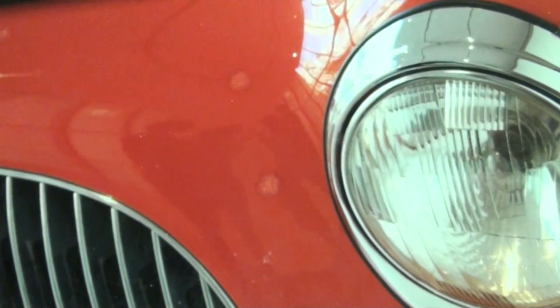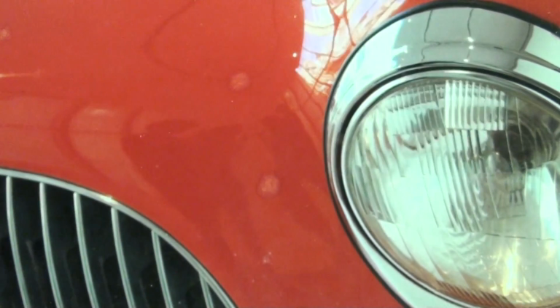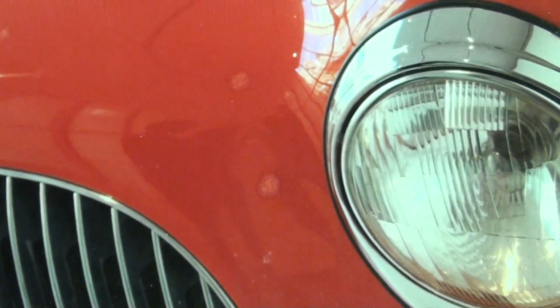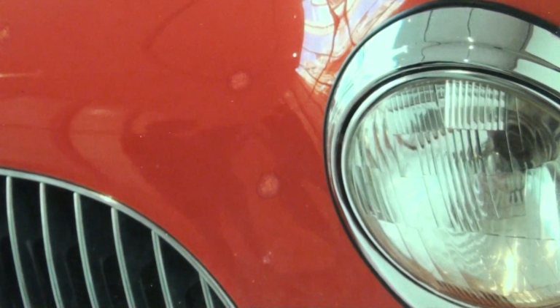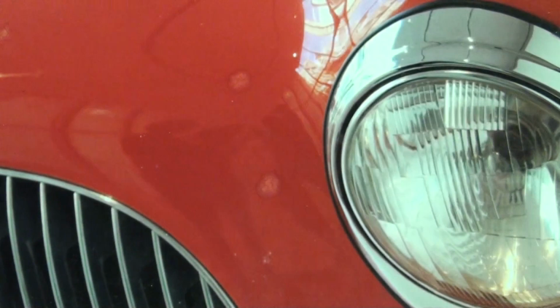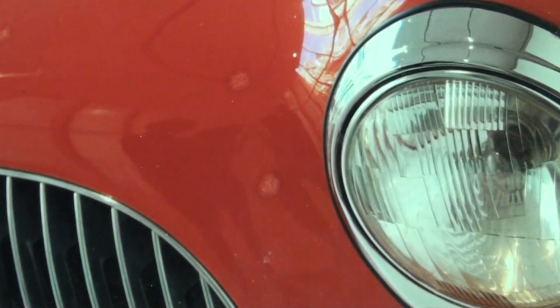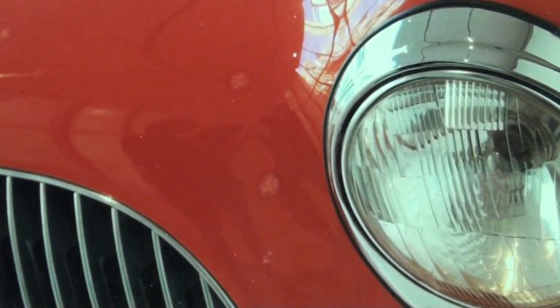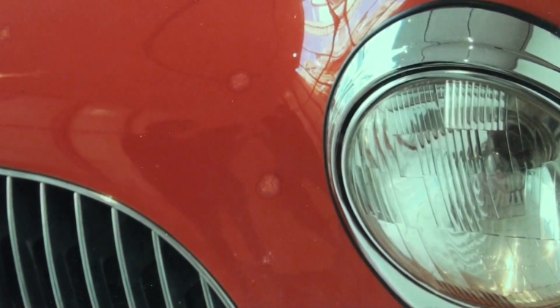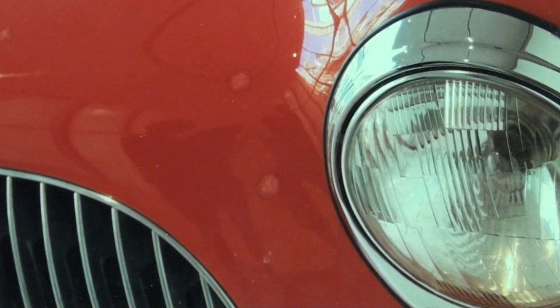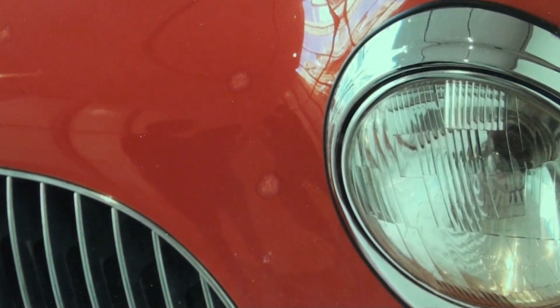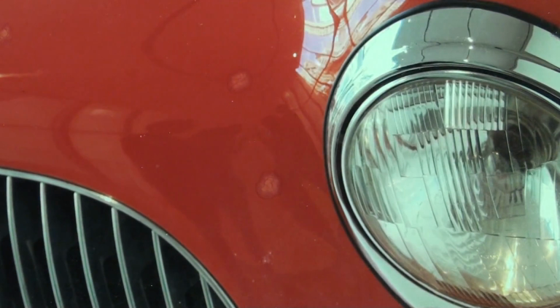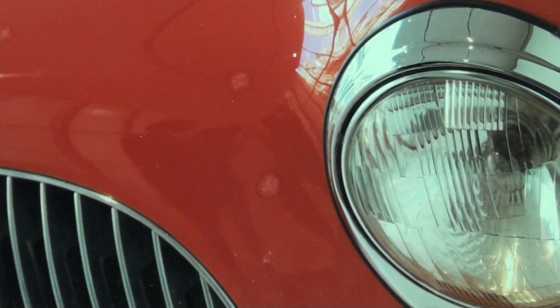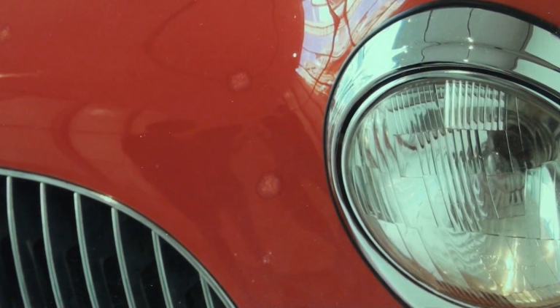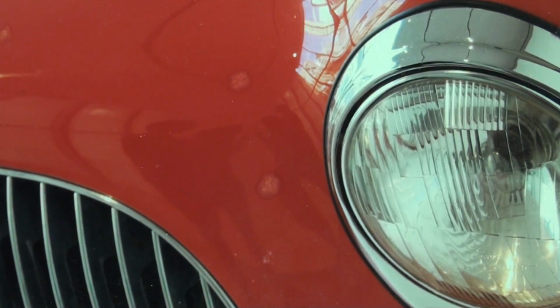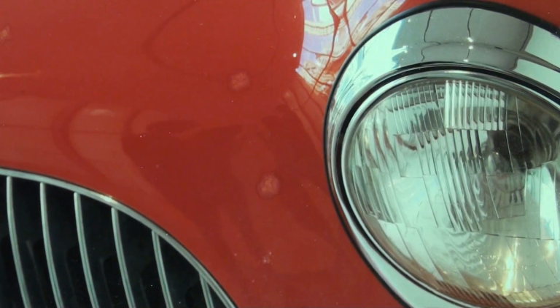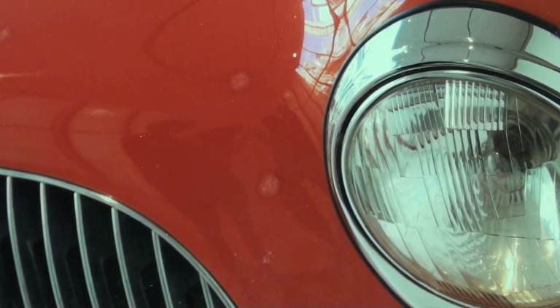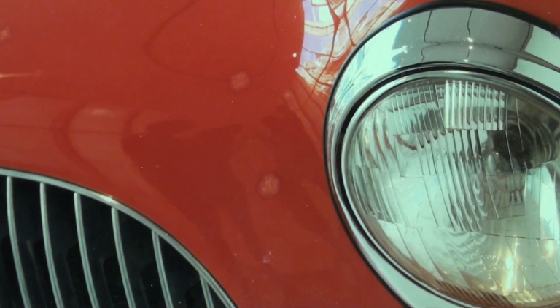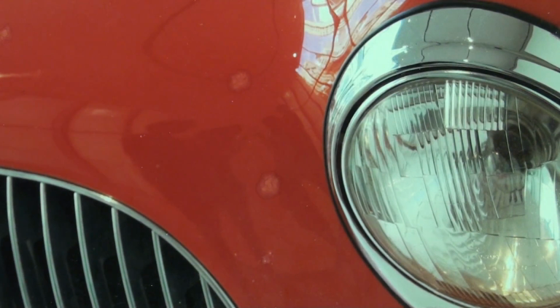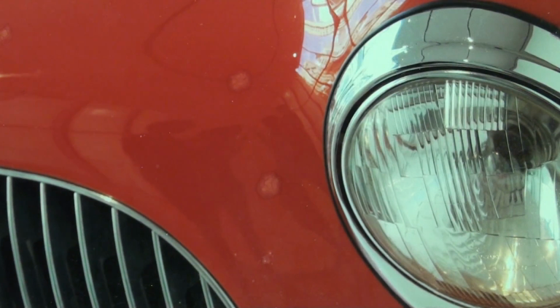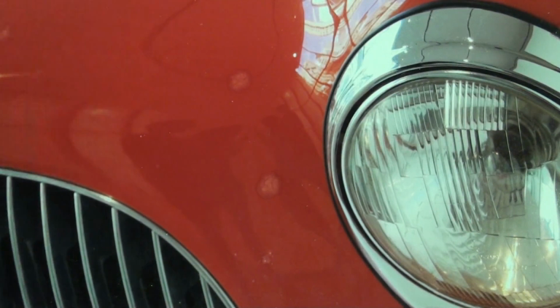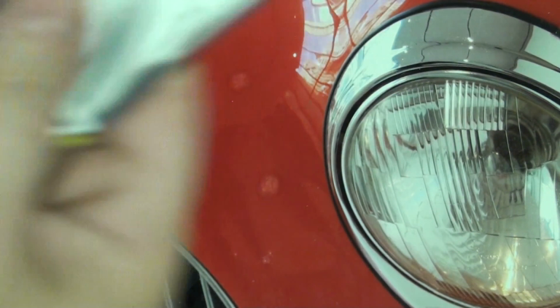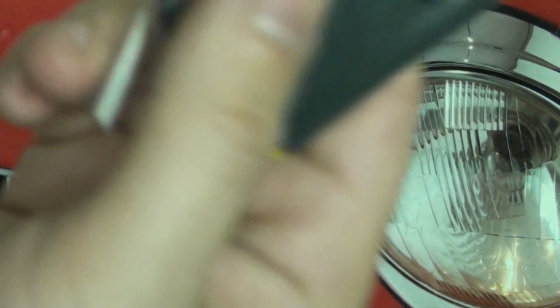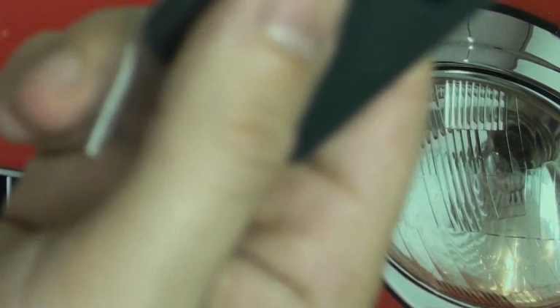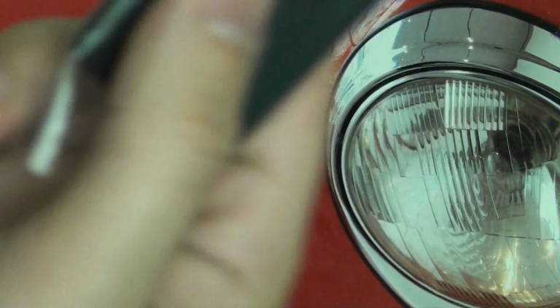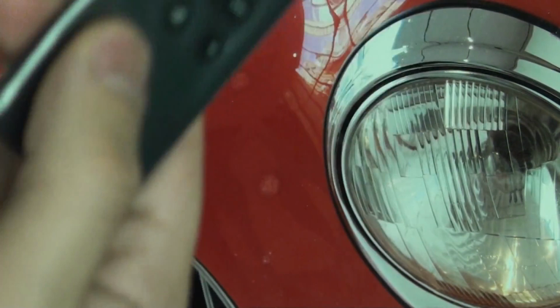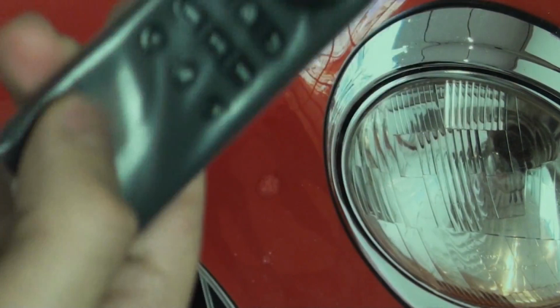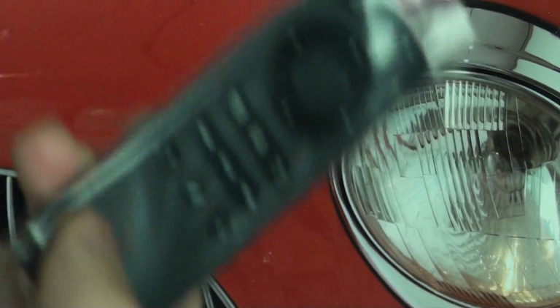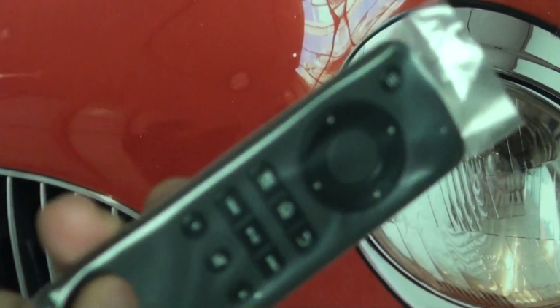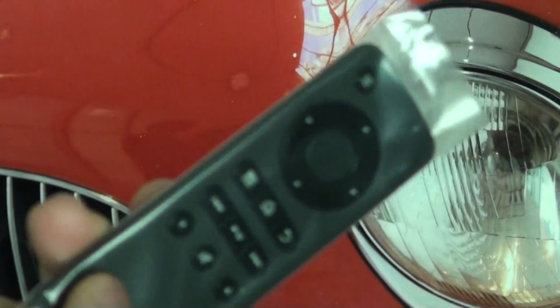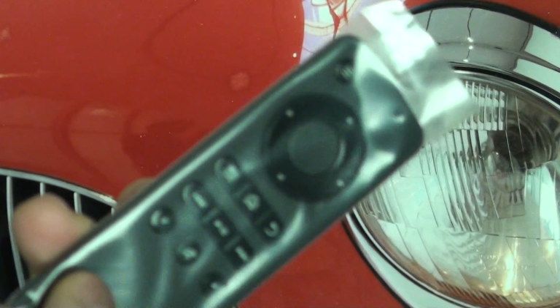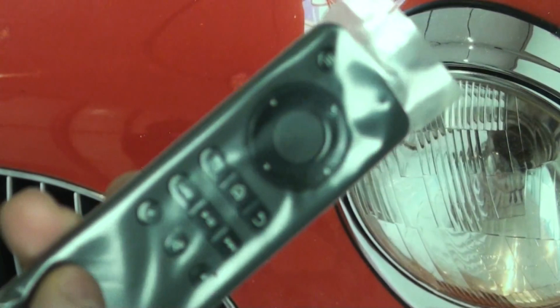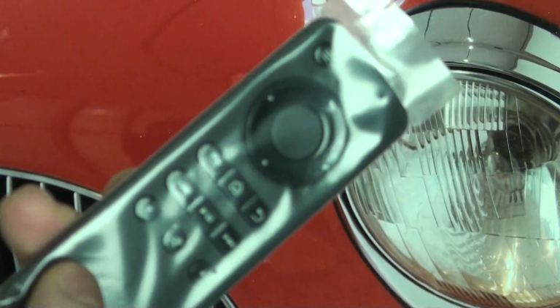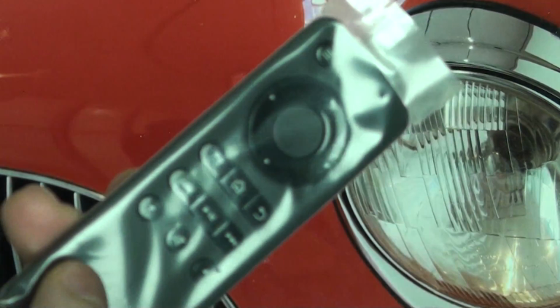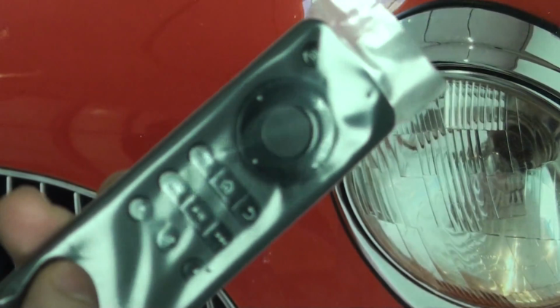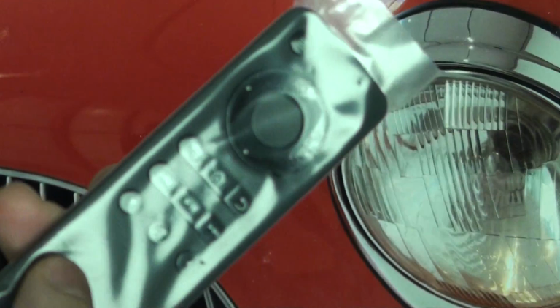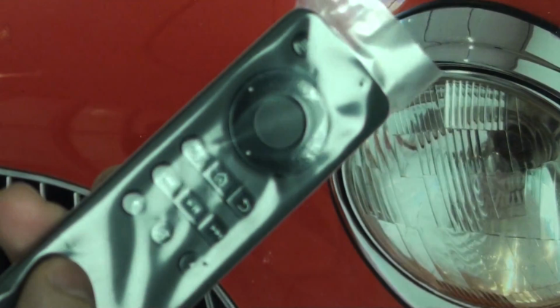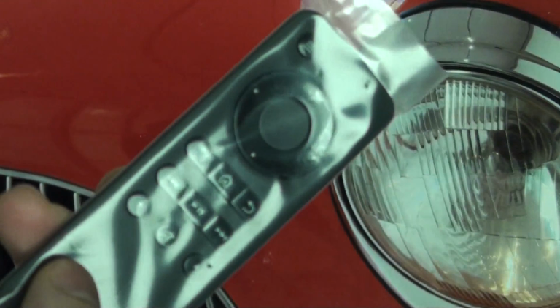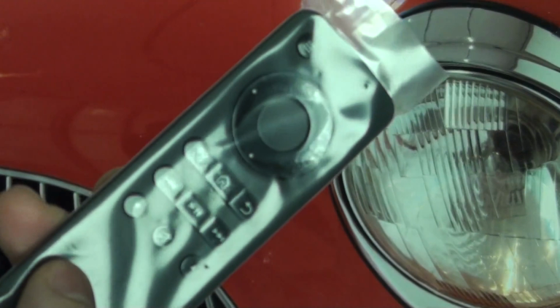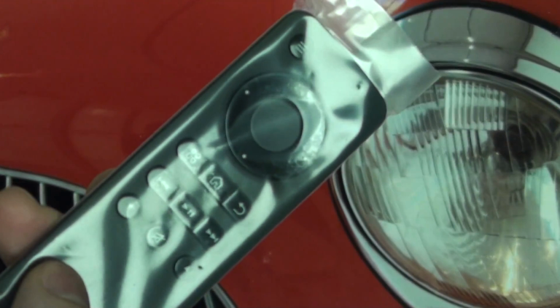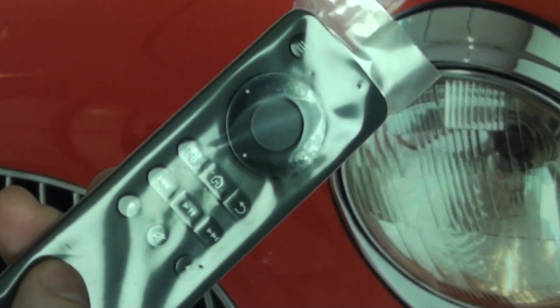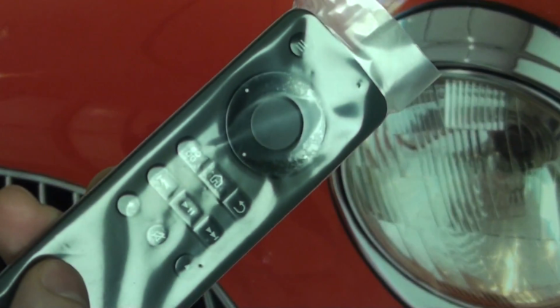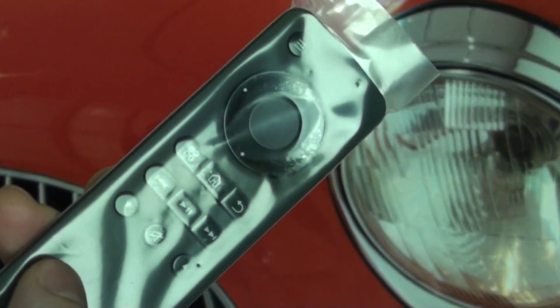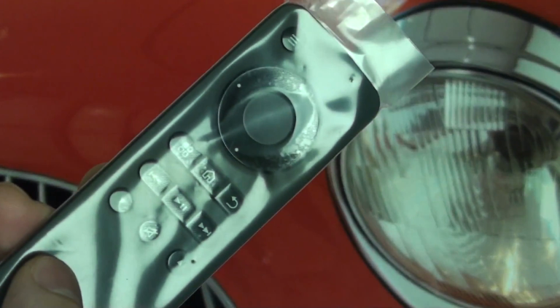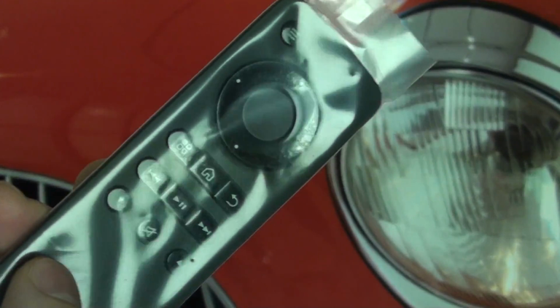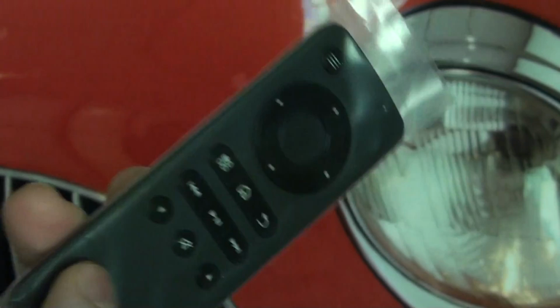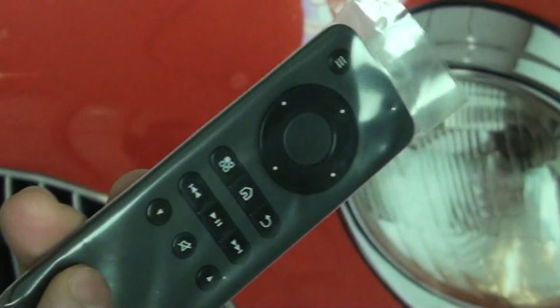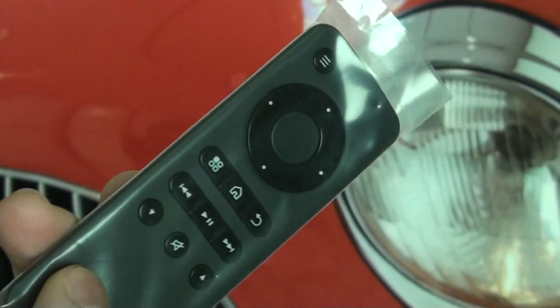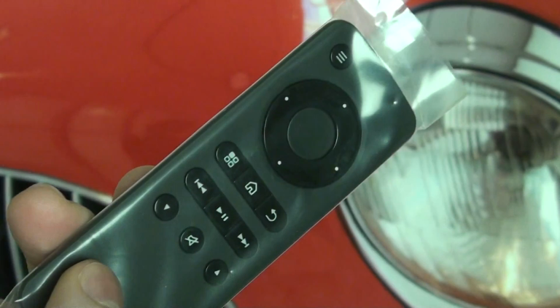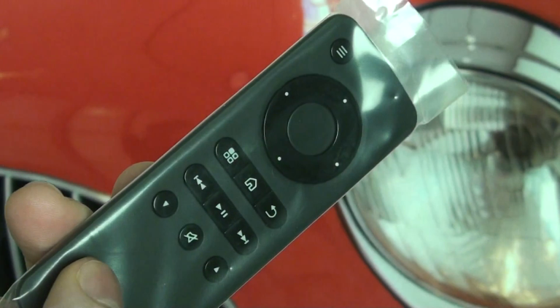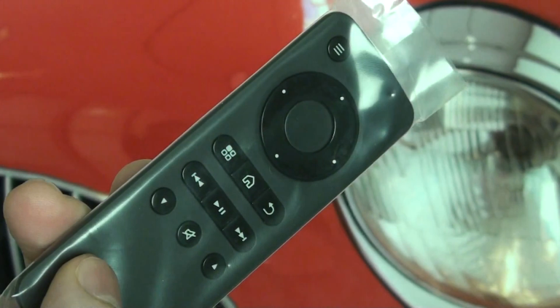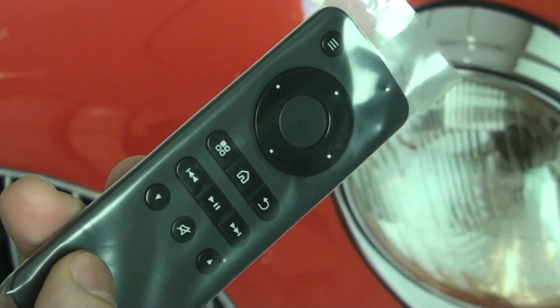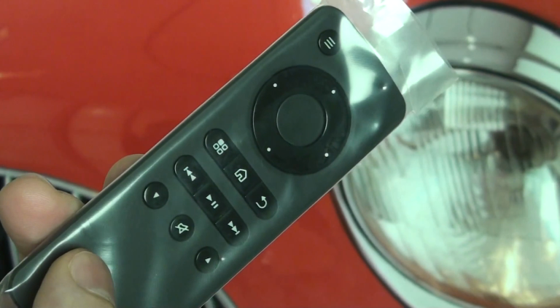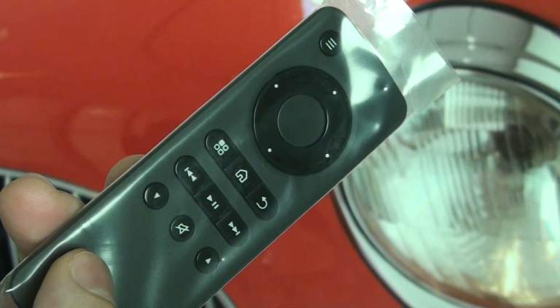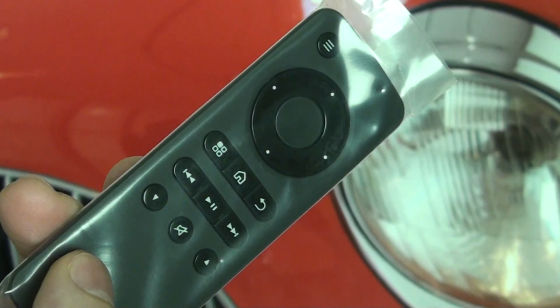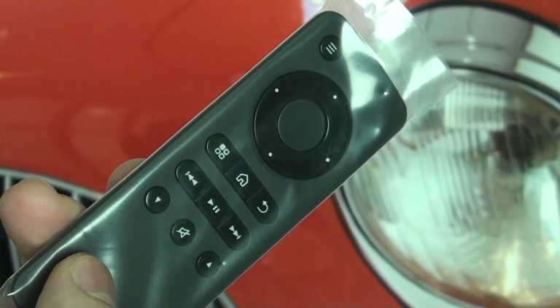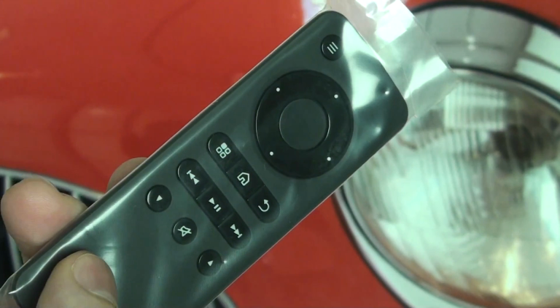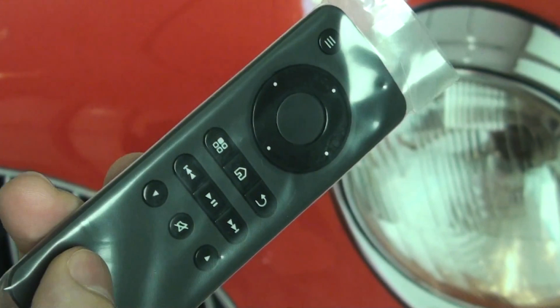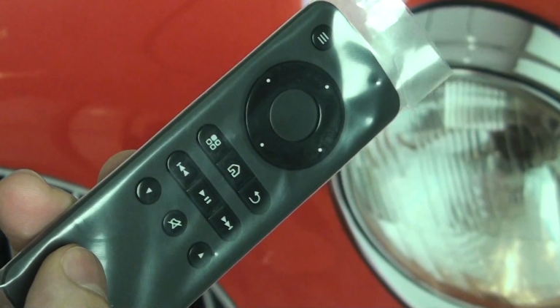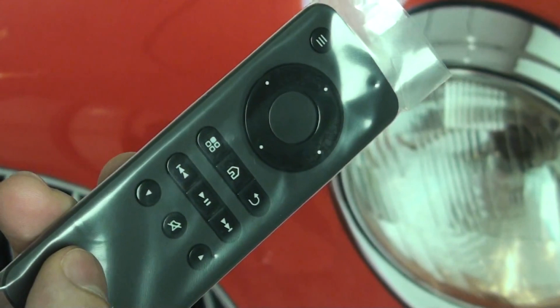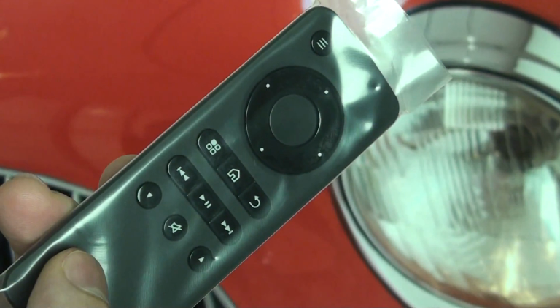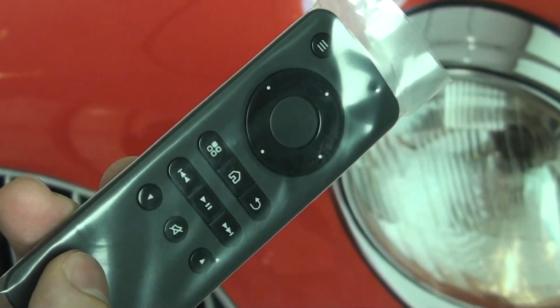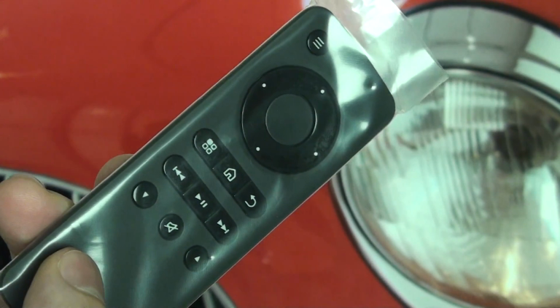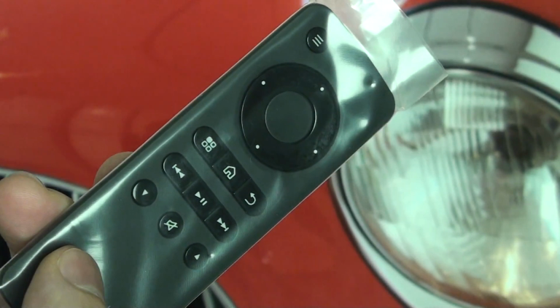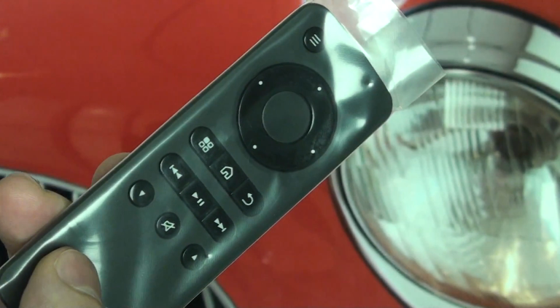One thing I did forget — it comes with a remote for basic functionality. So now I will close by saying, please feel free to subscribe. Later.